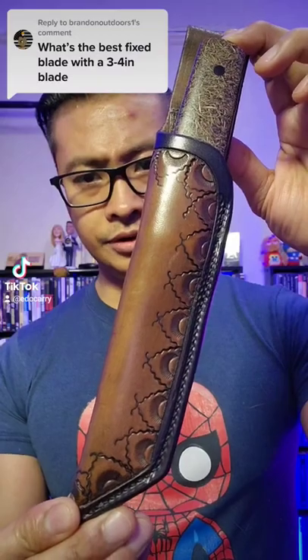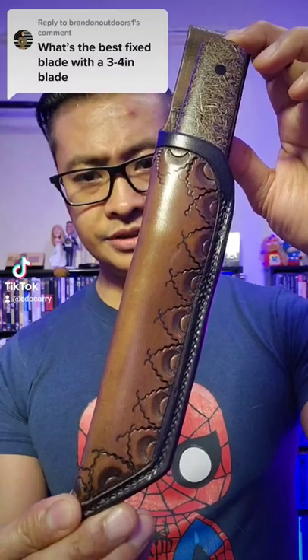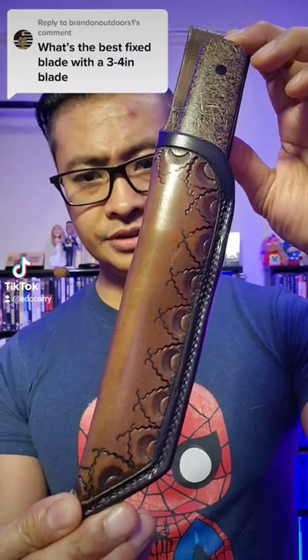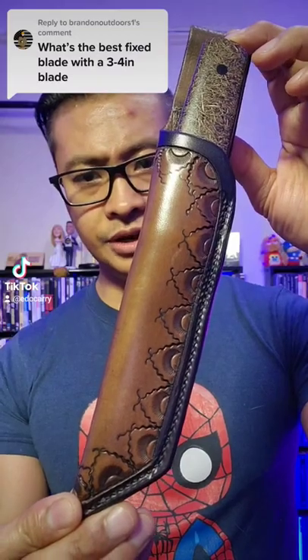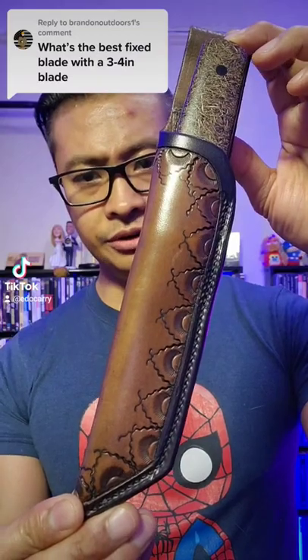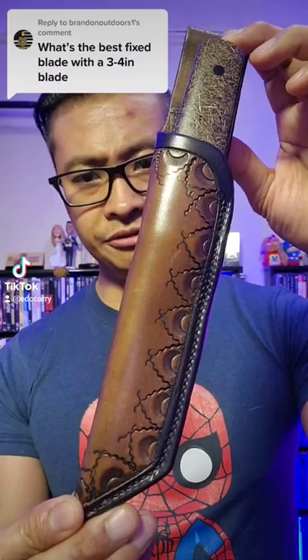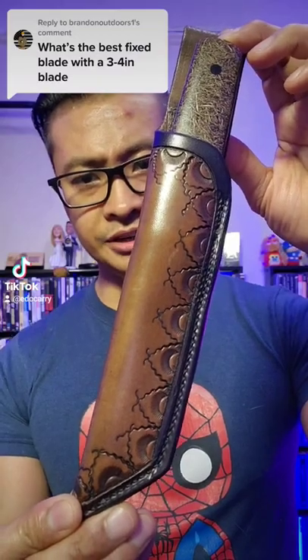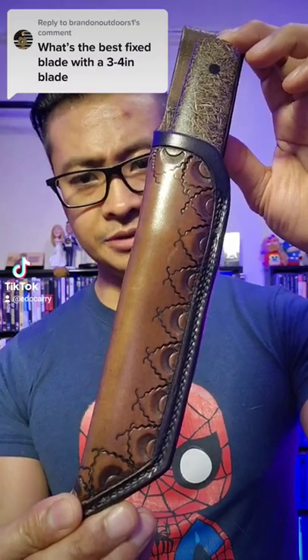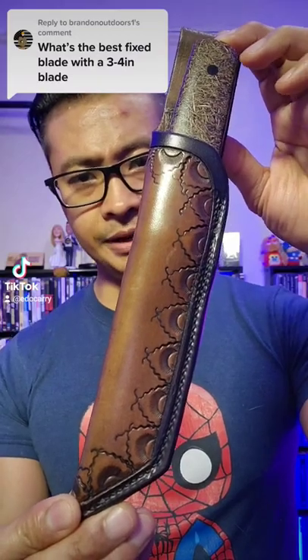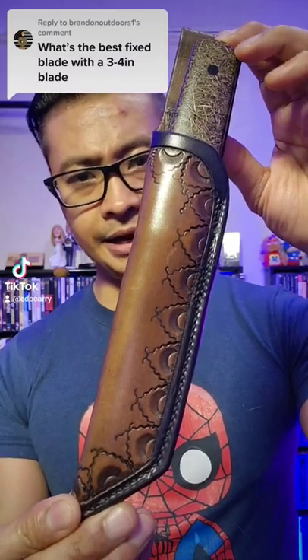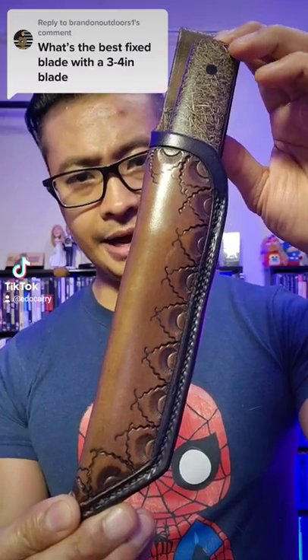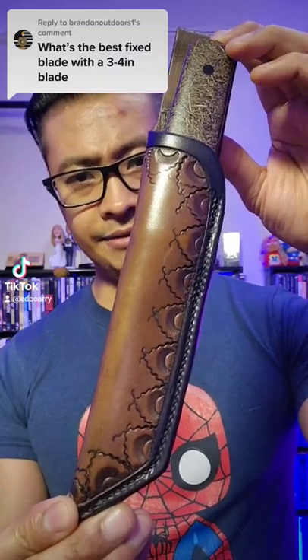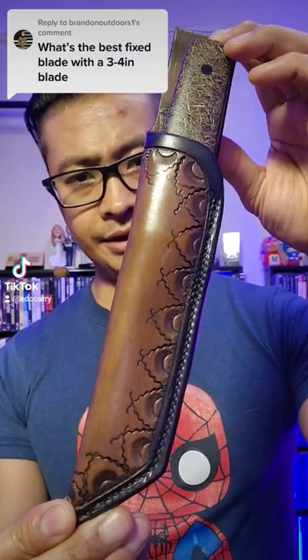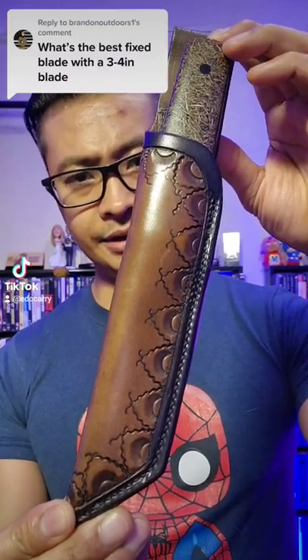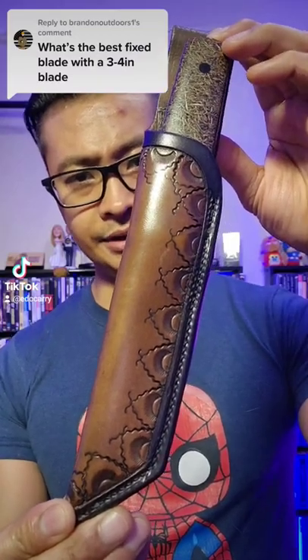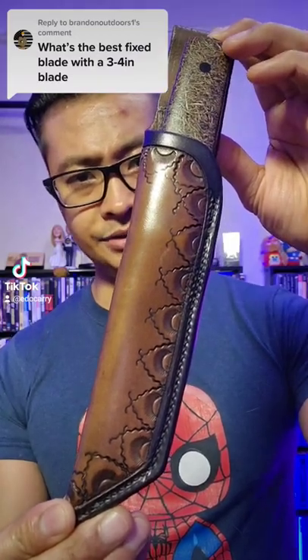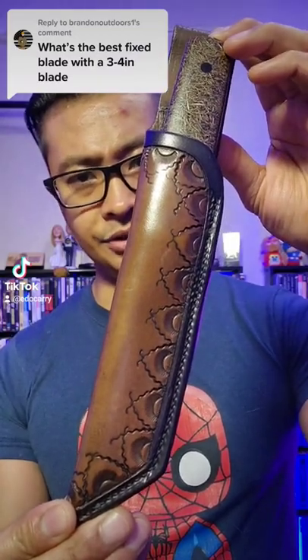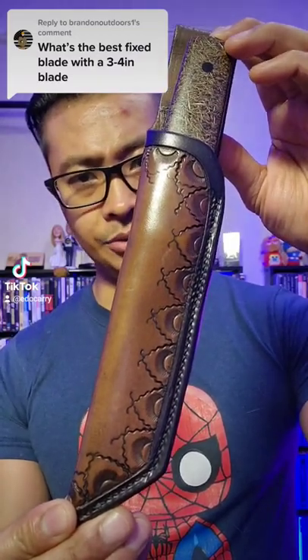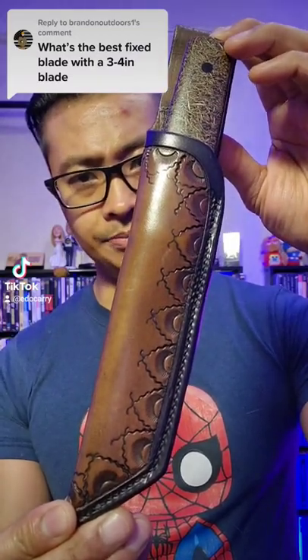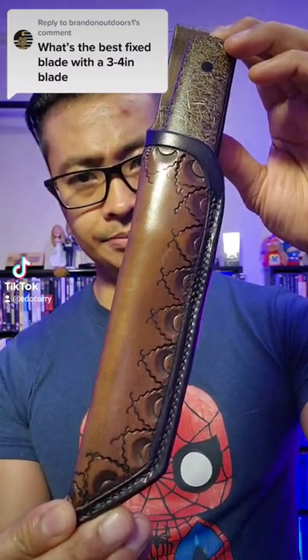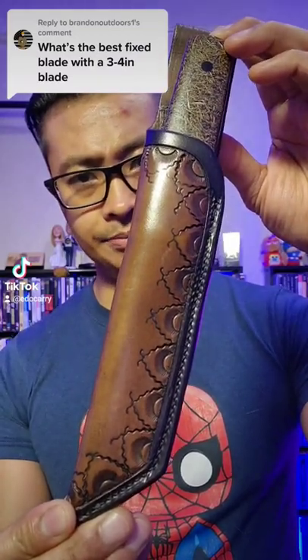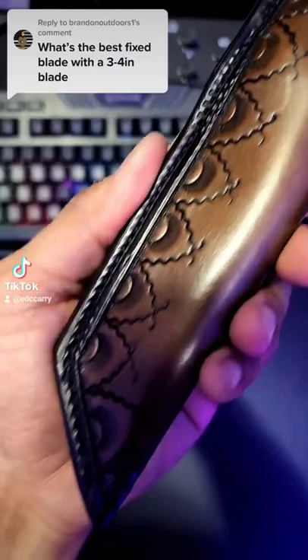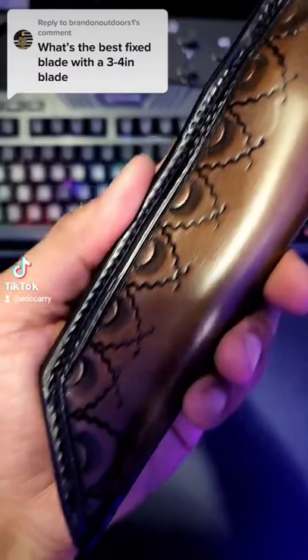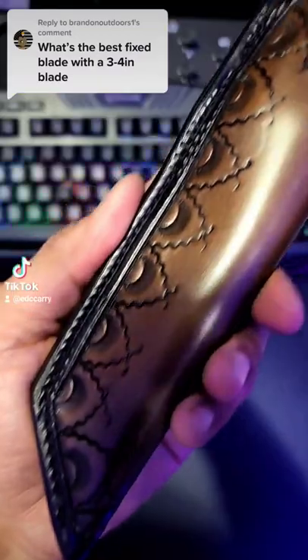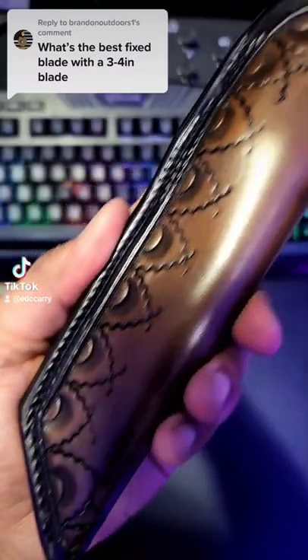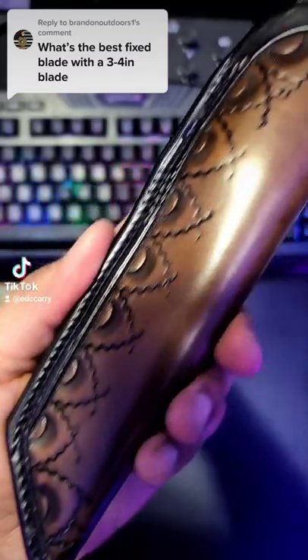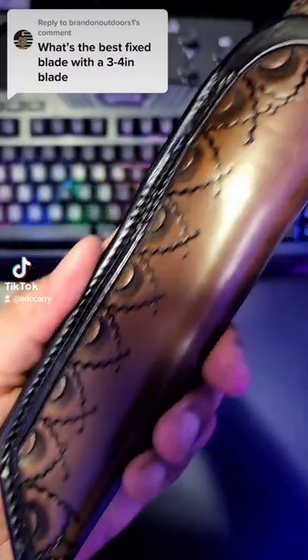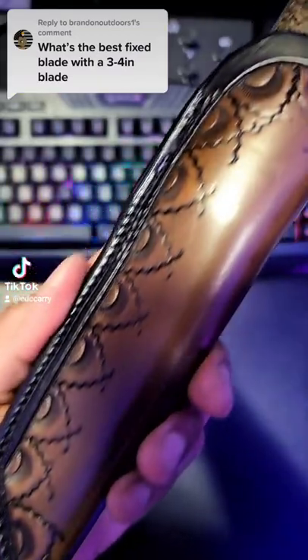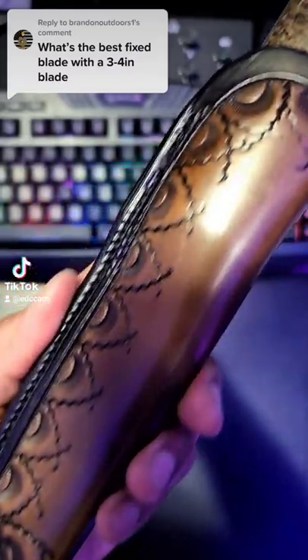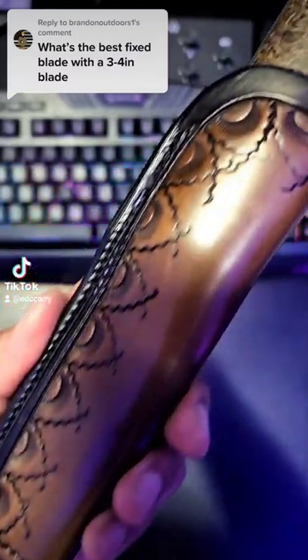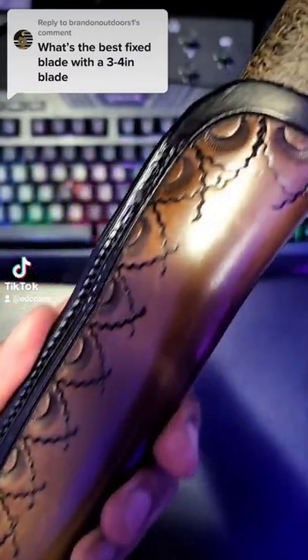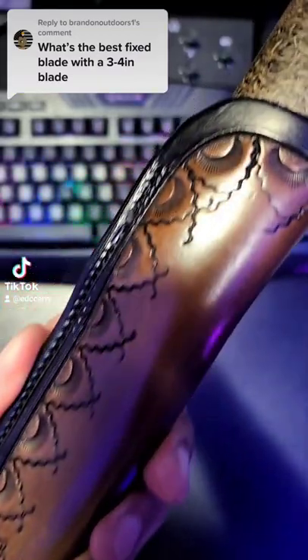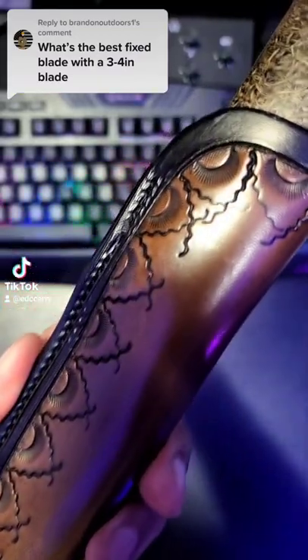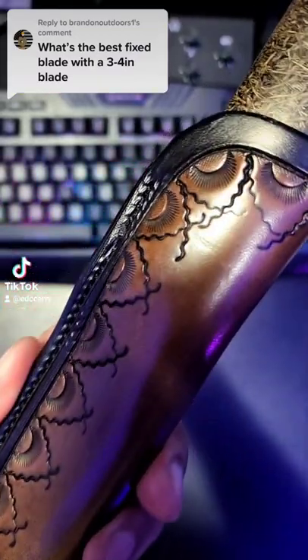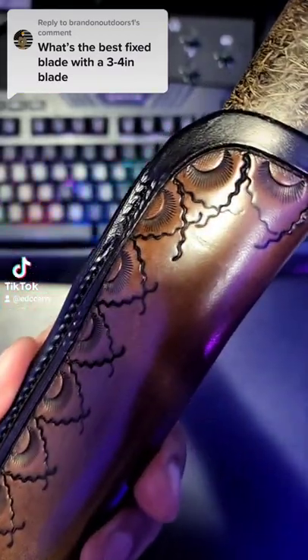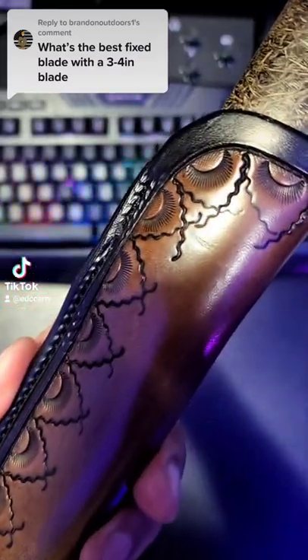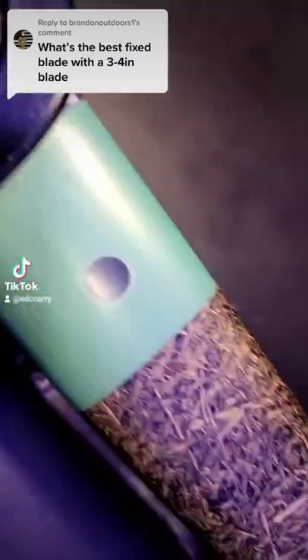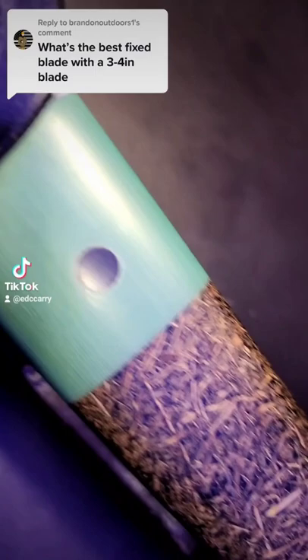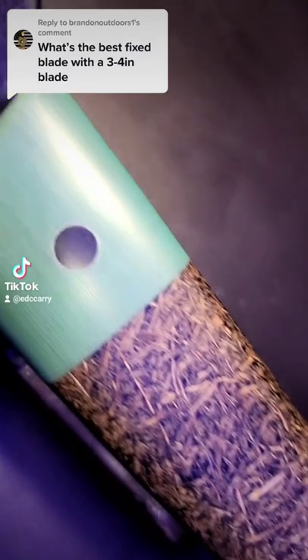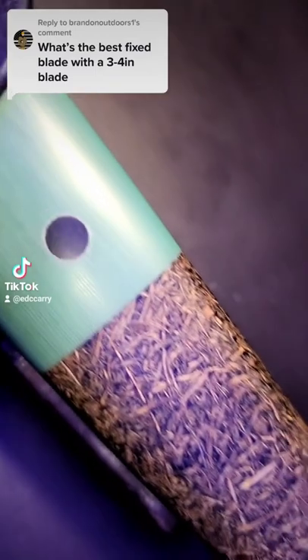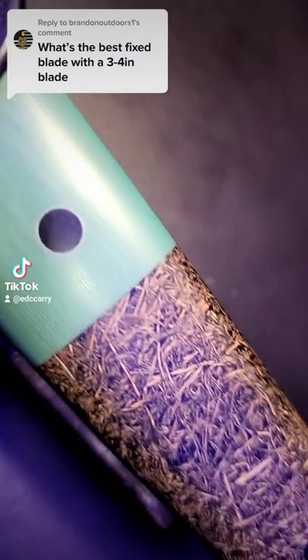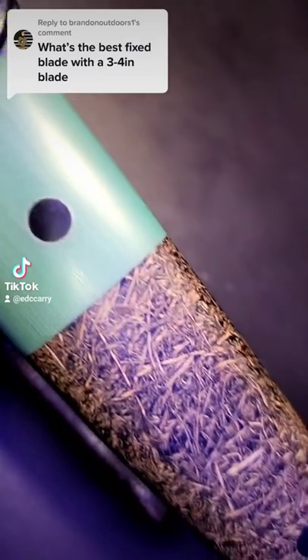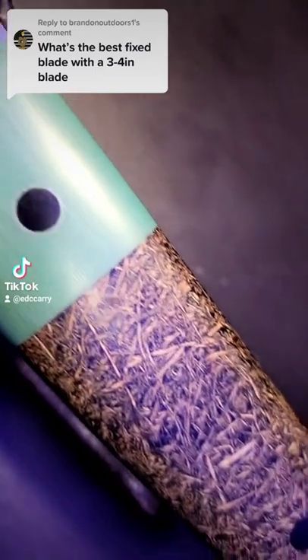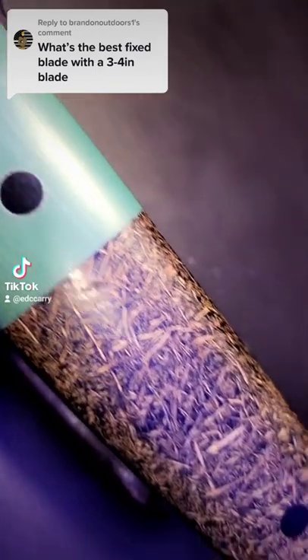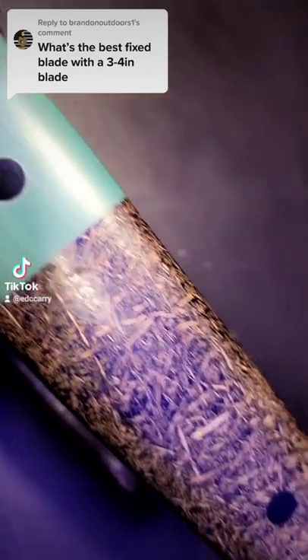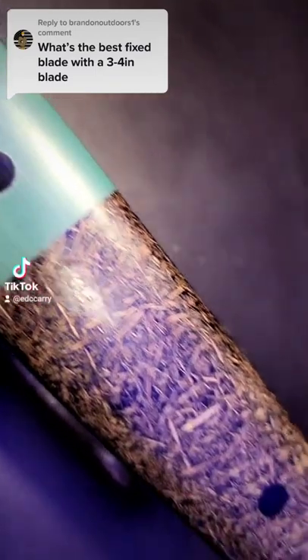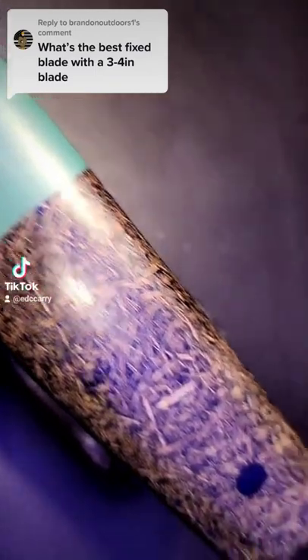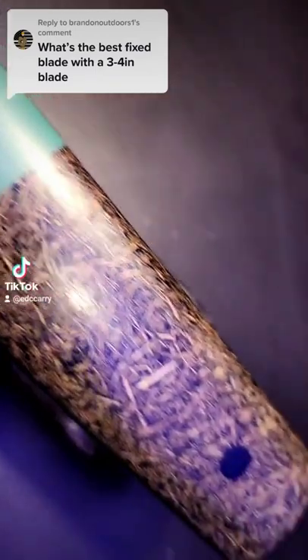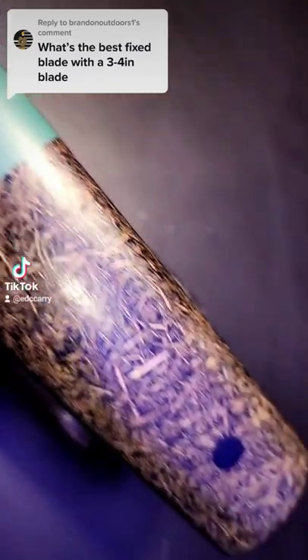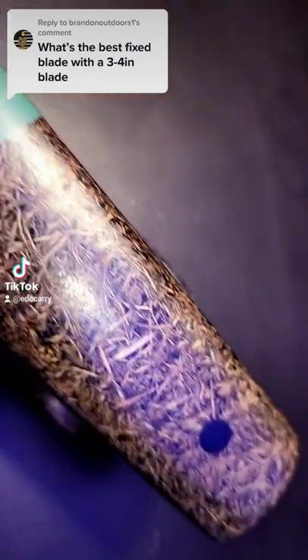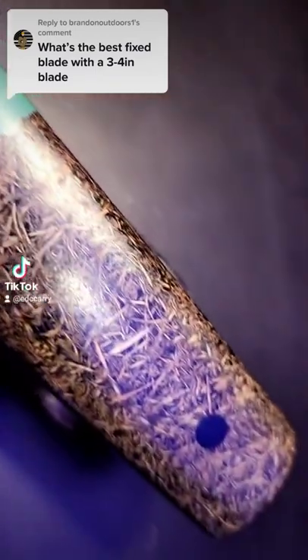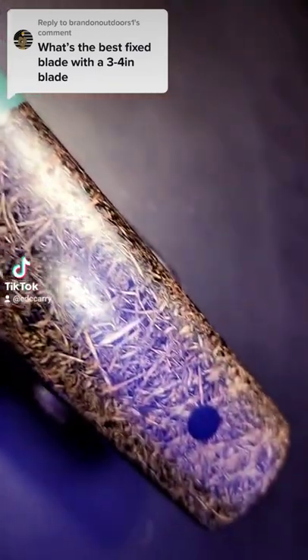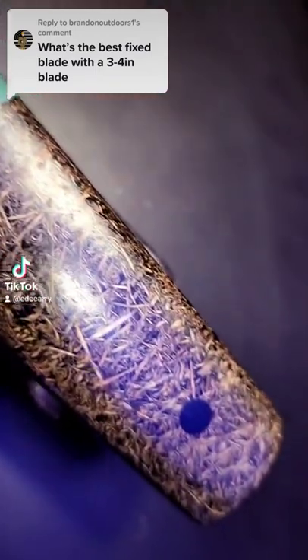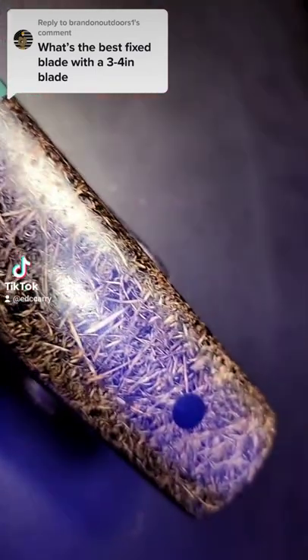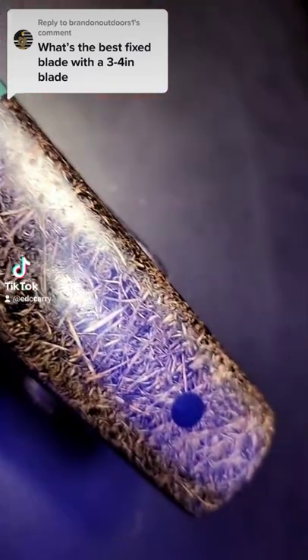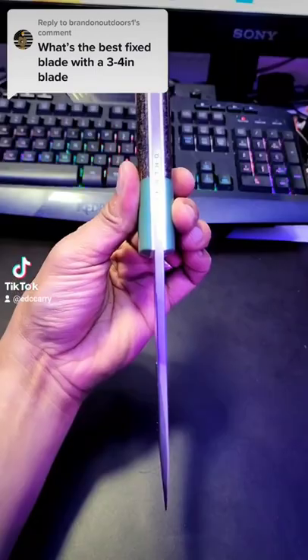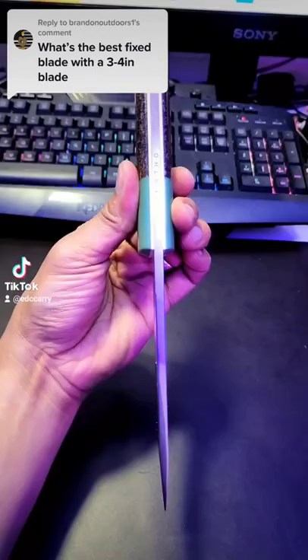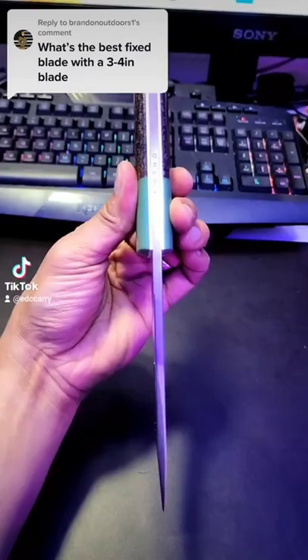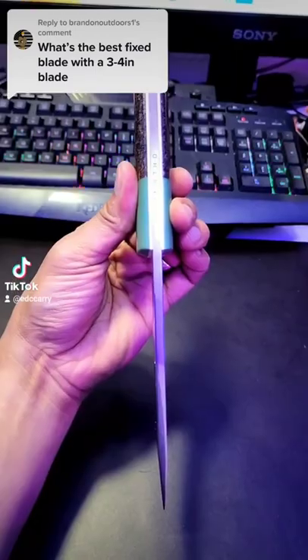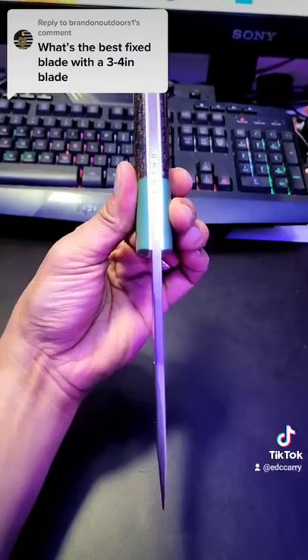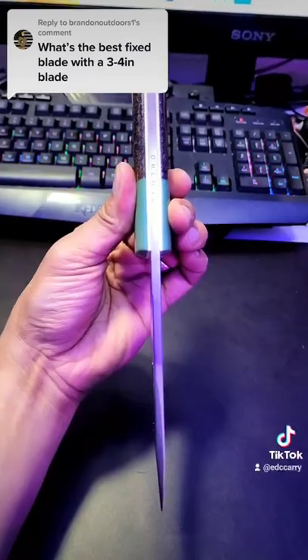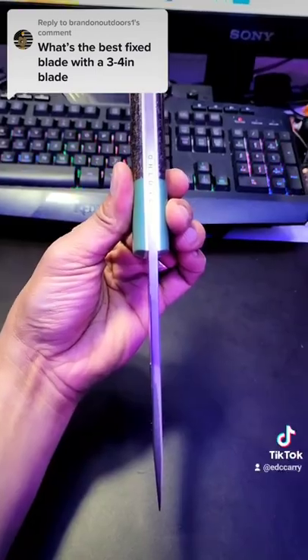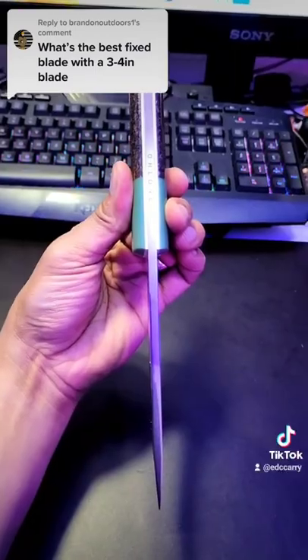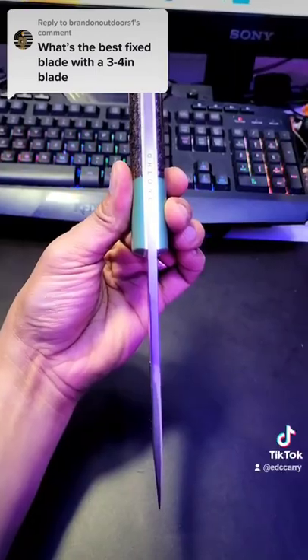This is the only fixed blade I have that I think is dope. This is the sheath that it comes with. Look at these scales. This full tang.